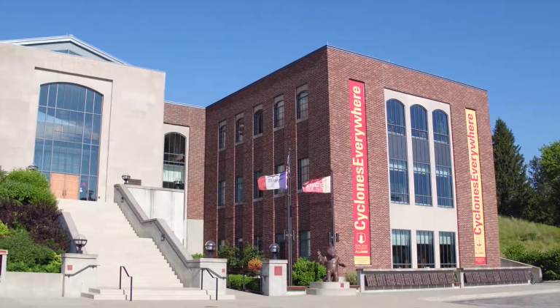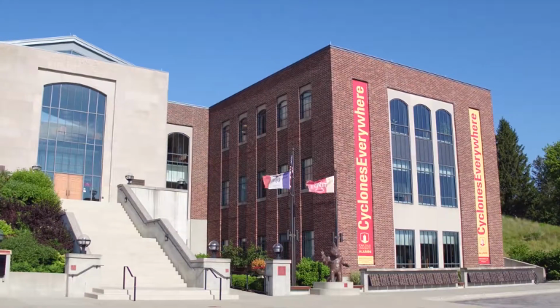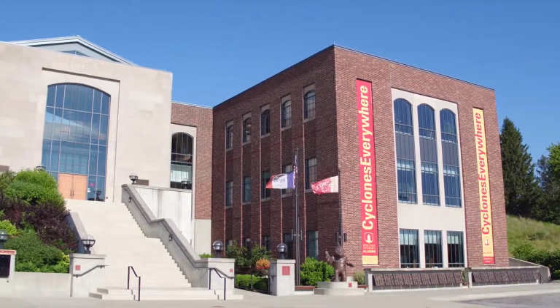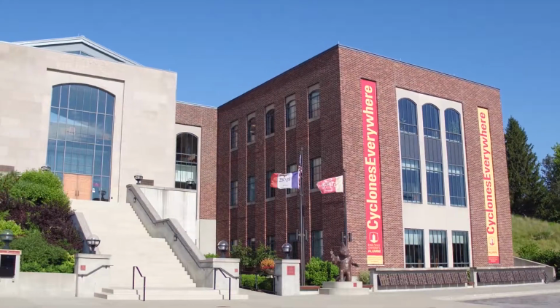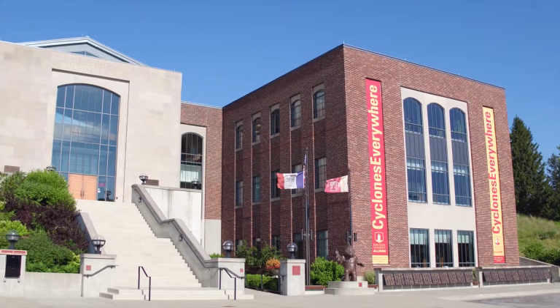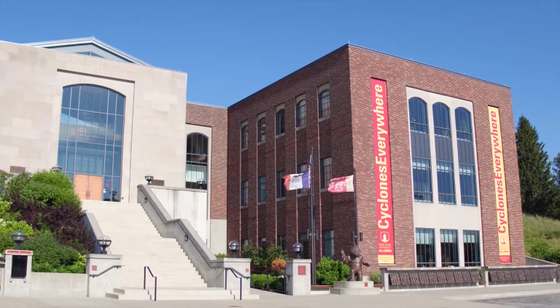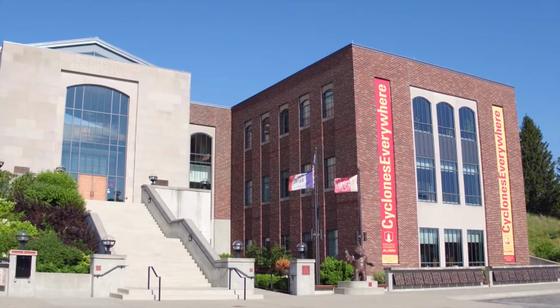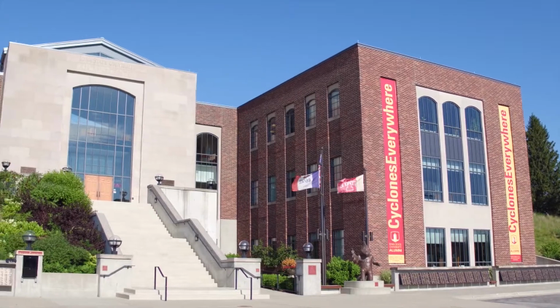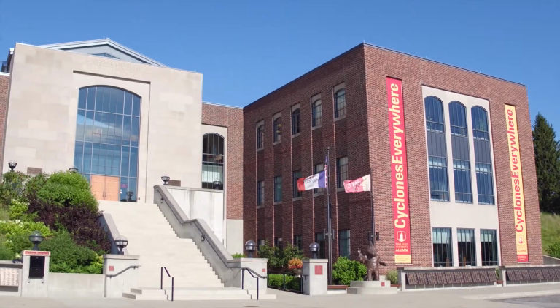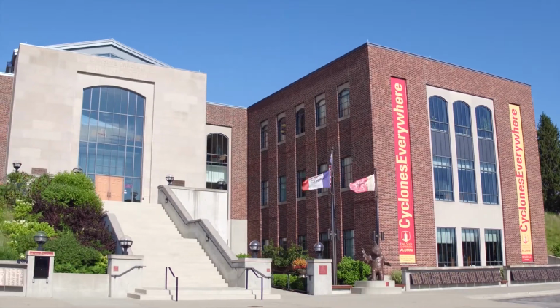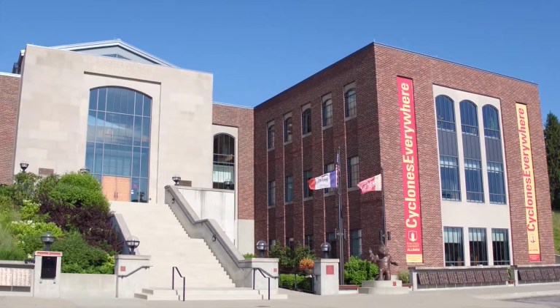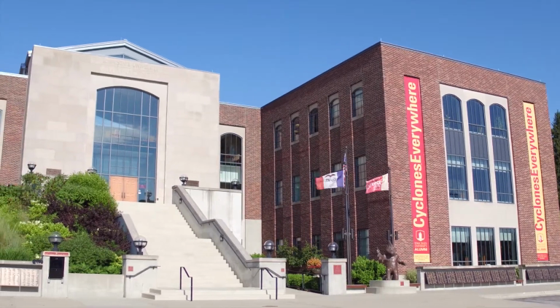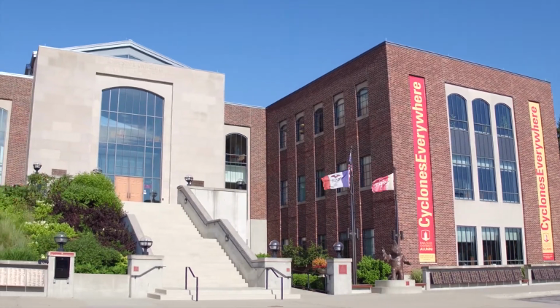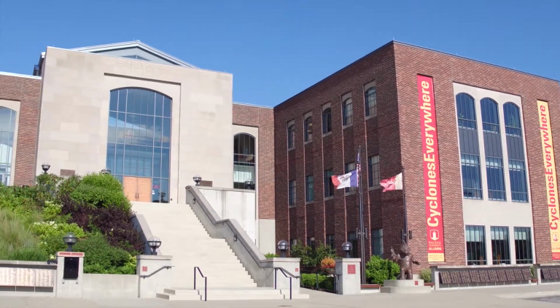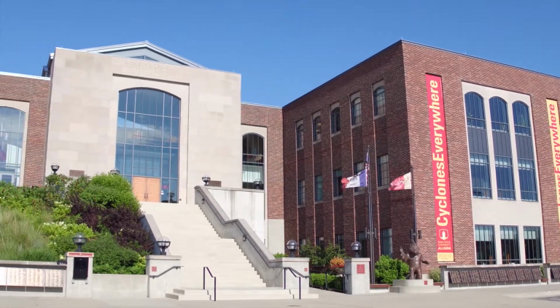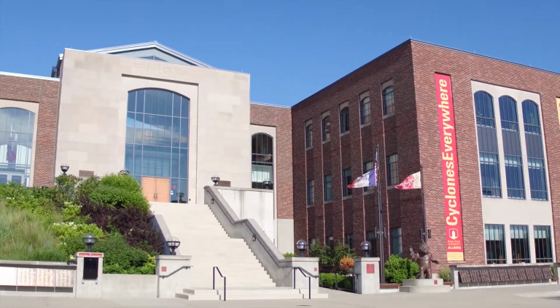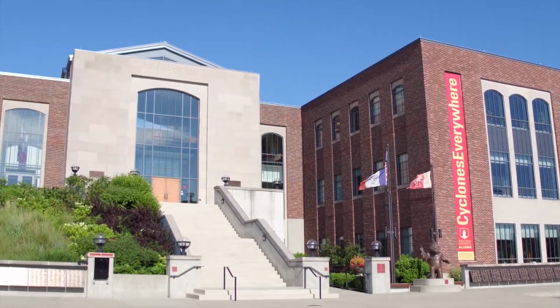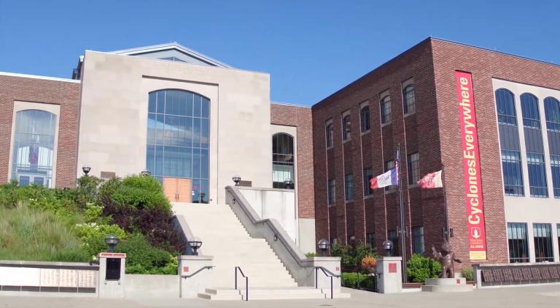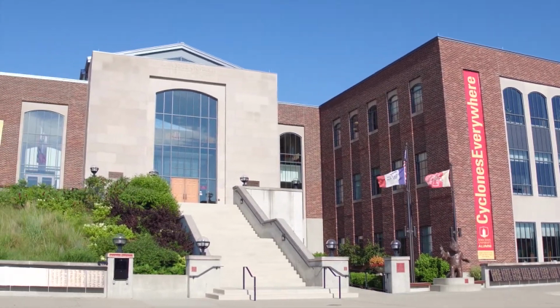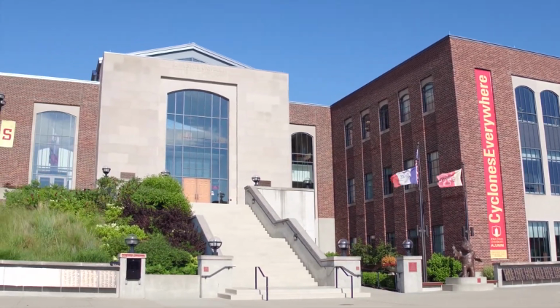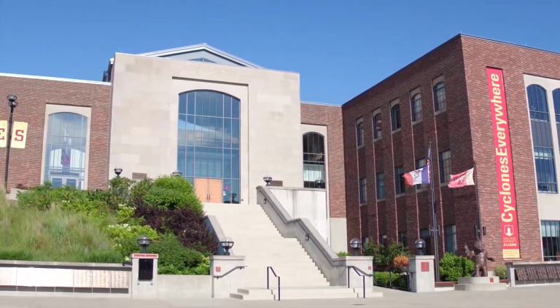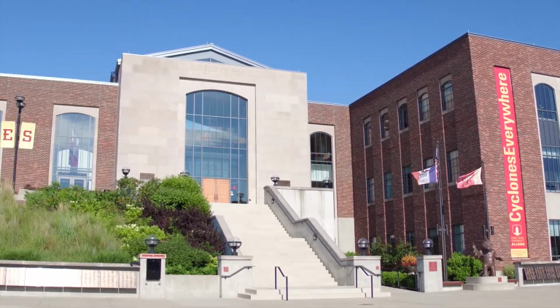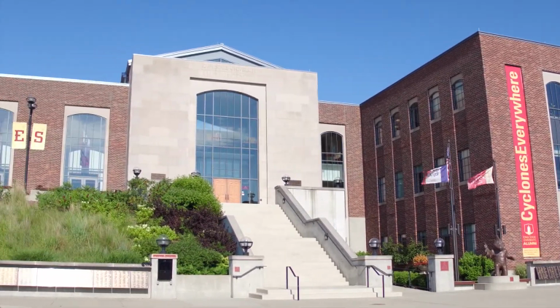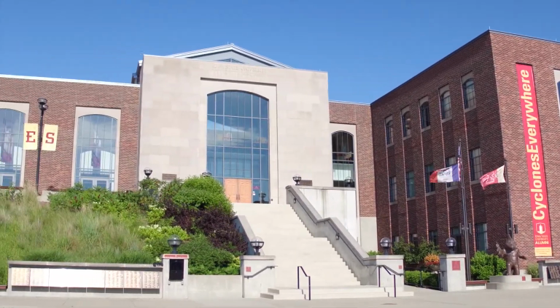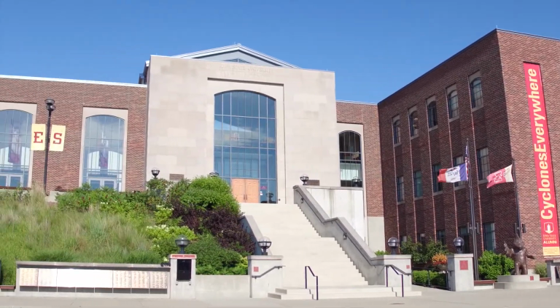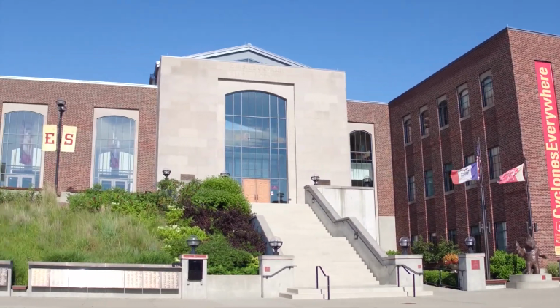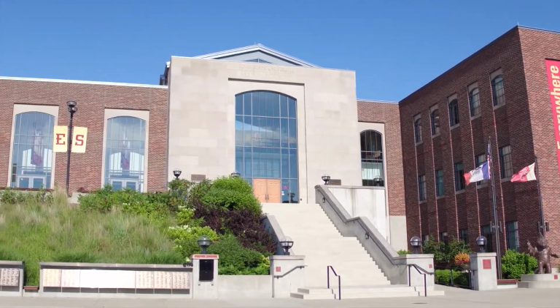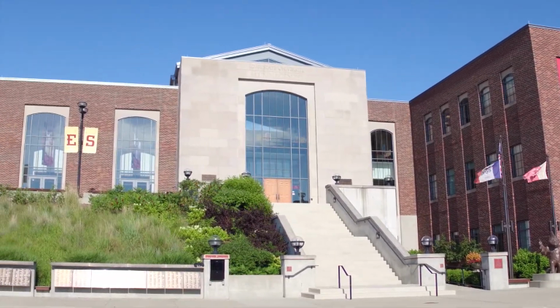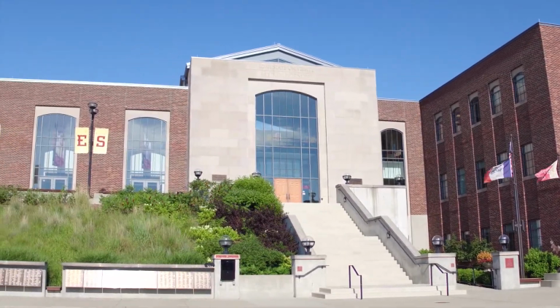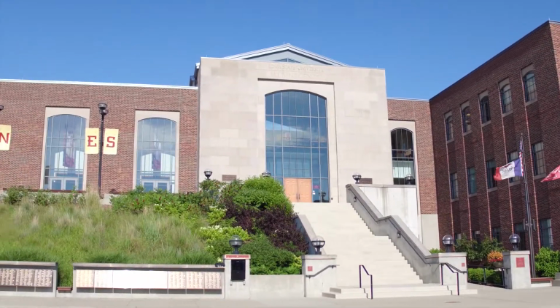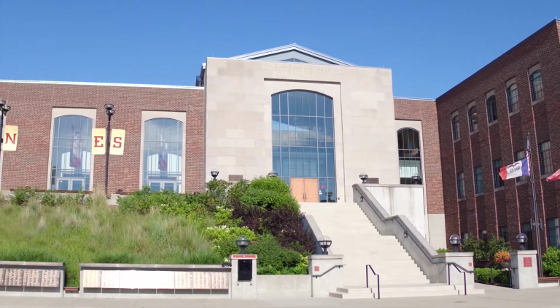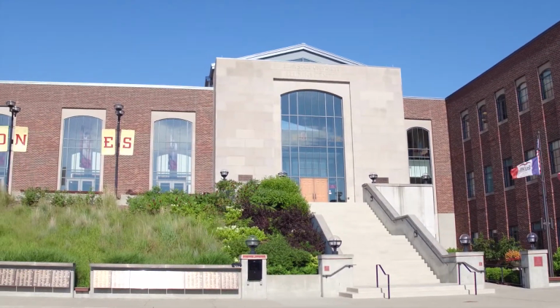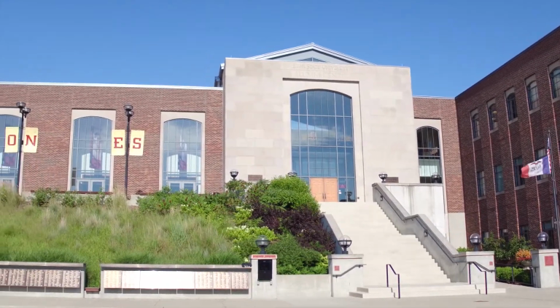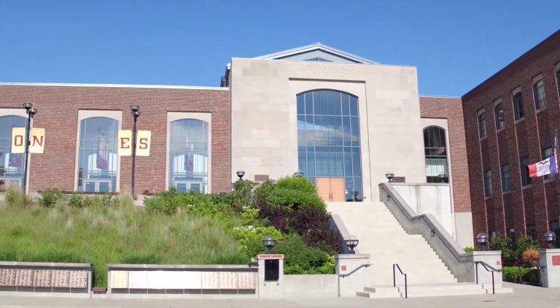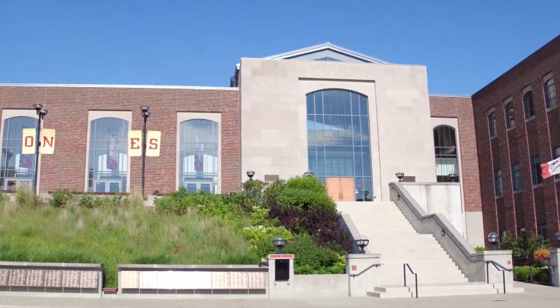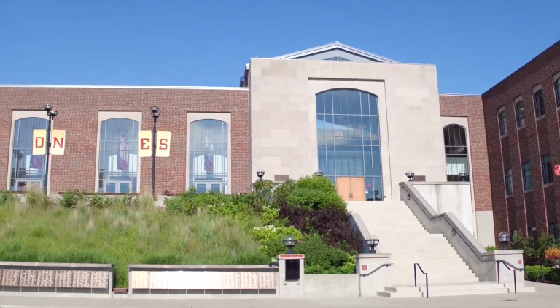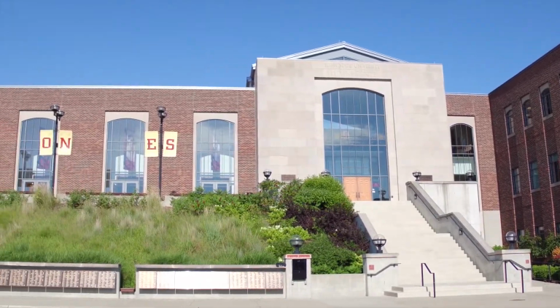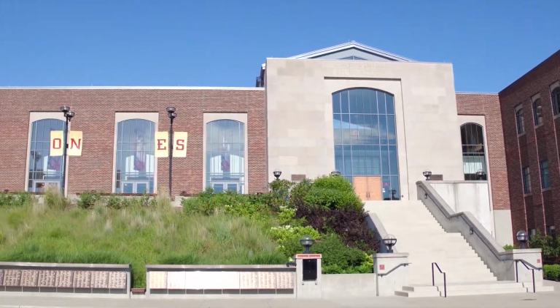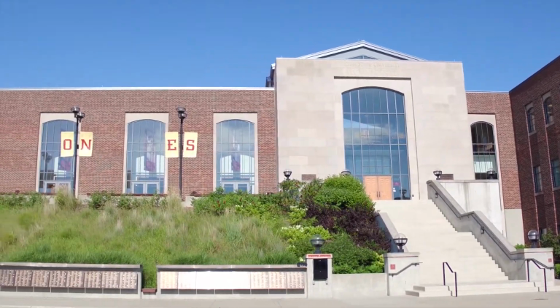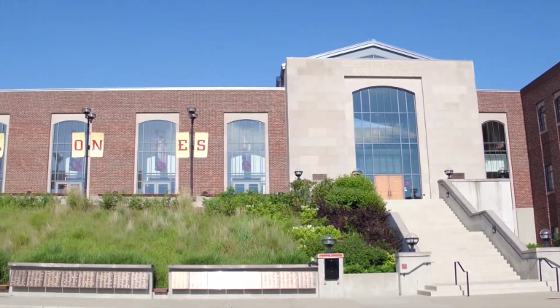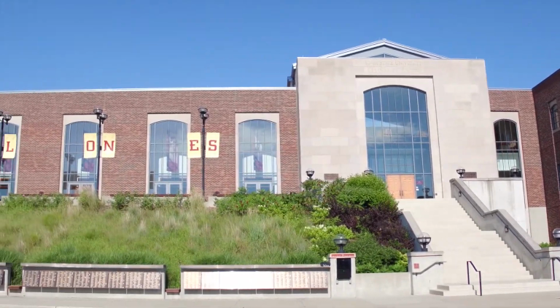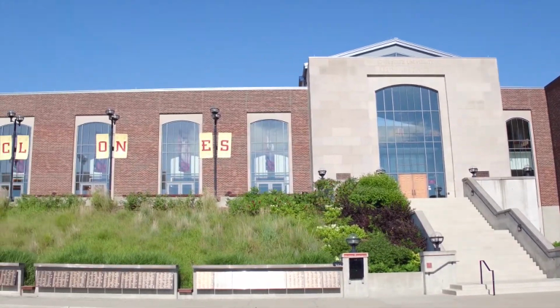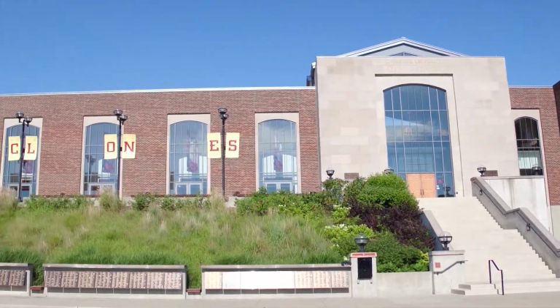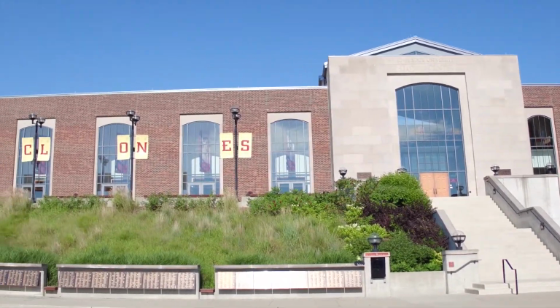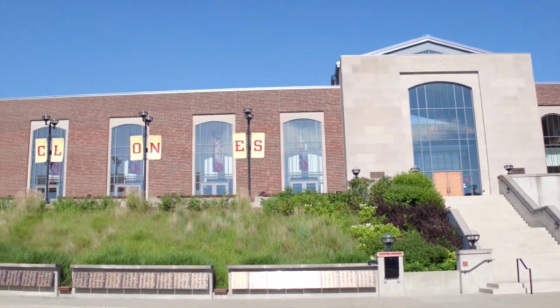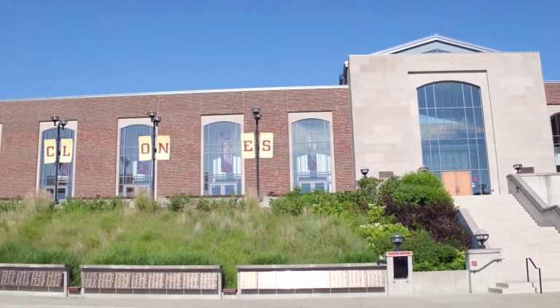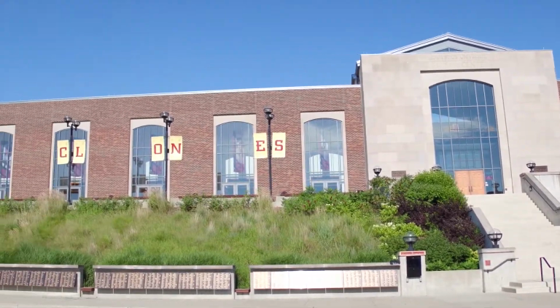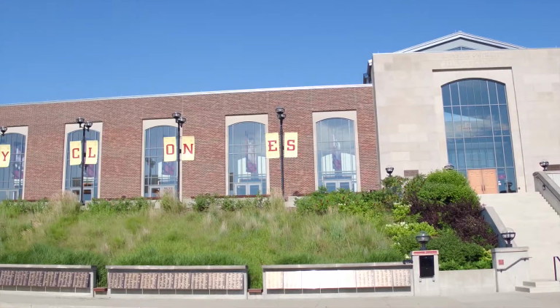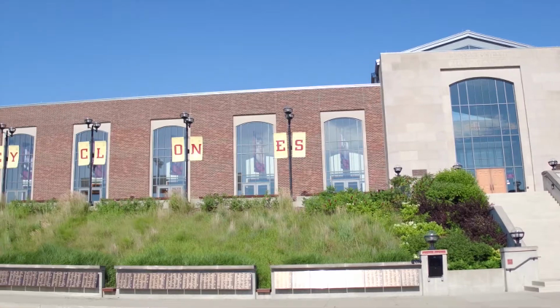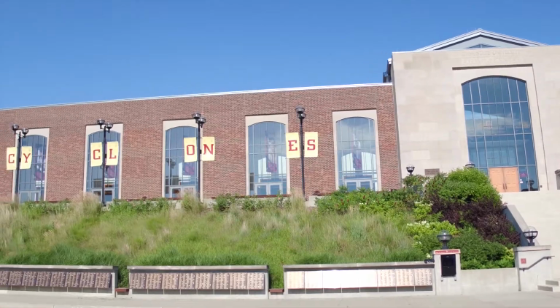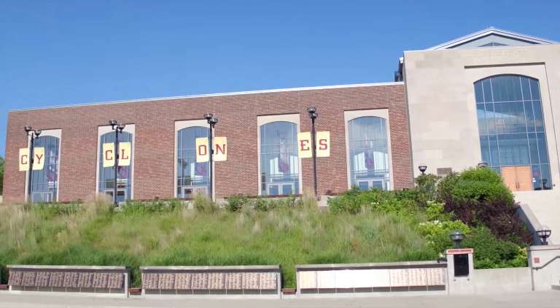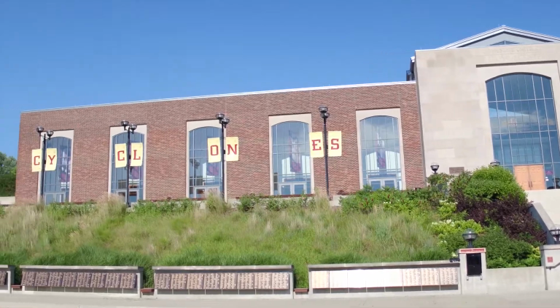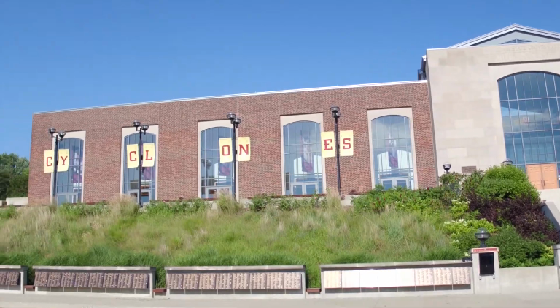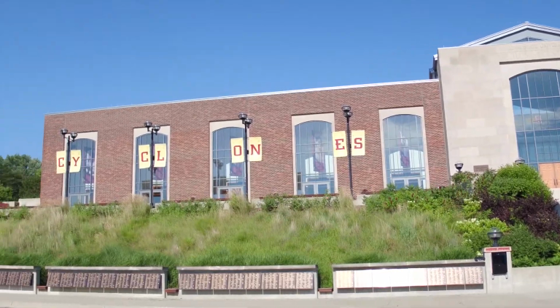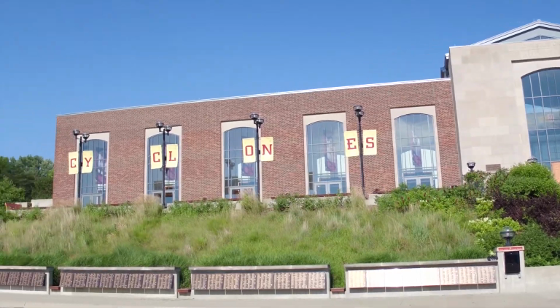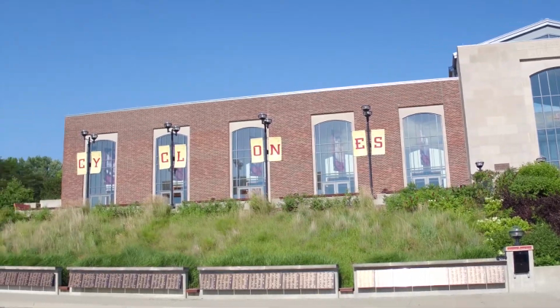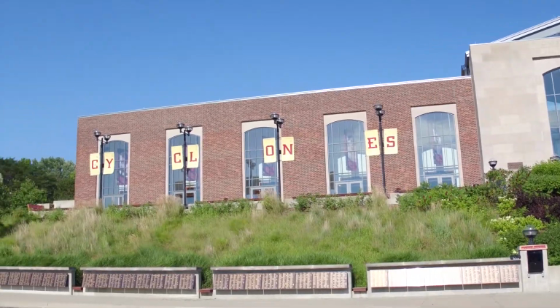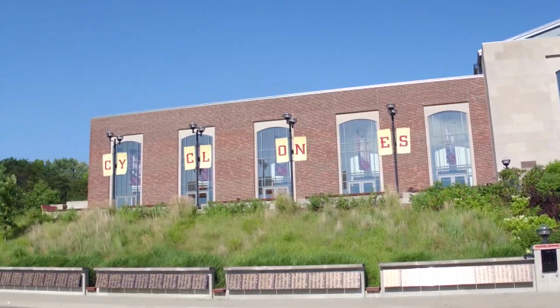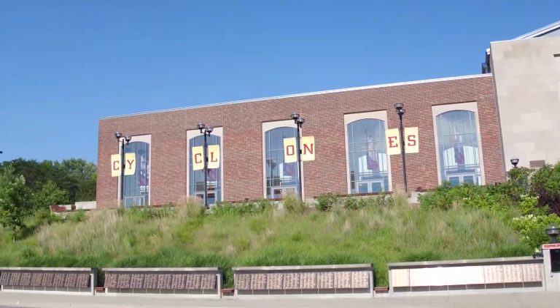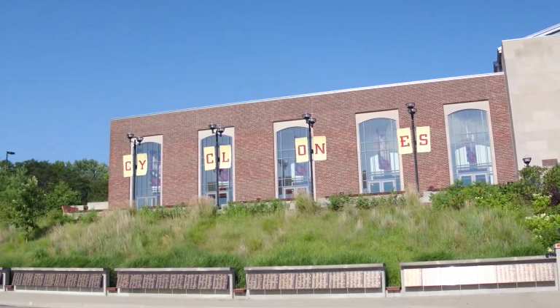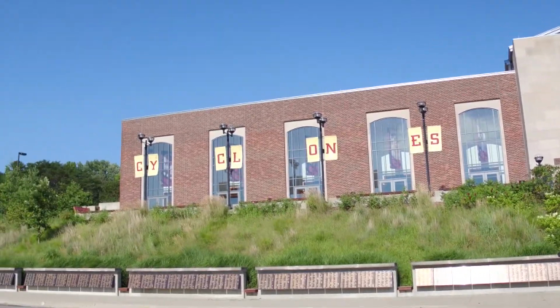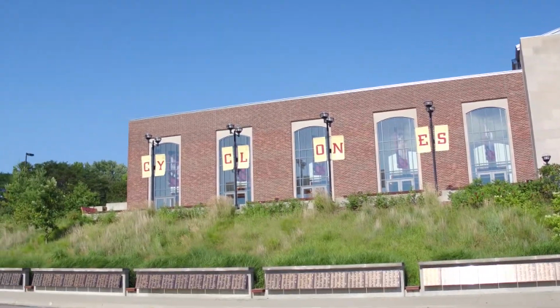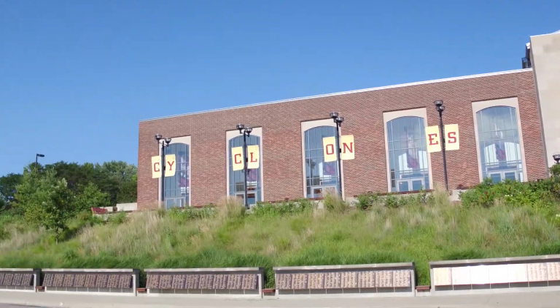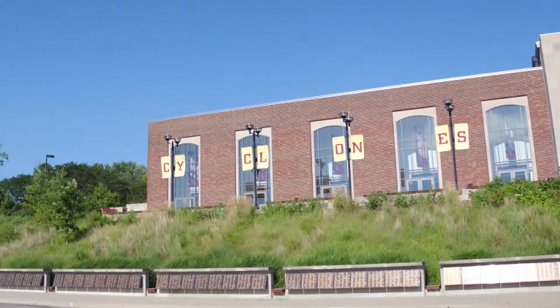All of these things were made possible through the generosity of donors who are alumni, friends, and family of Iowa State.